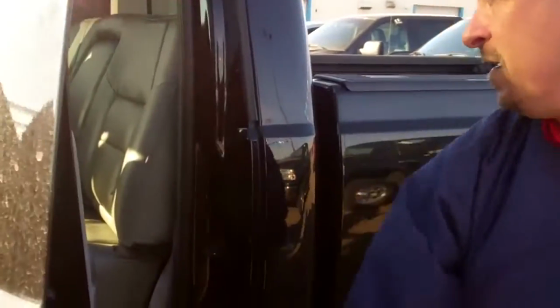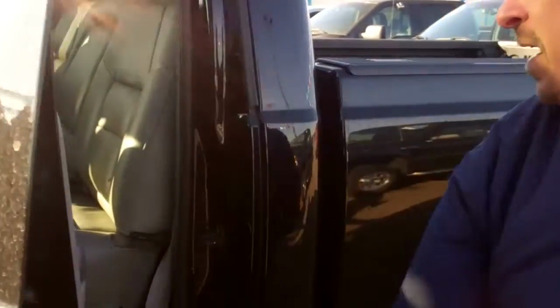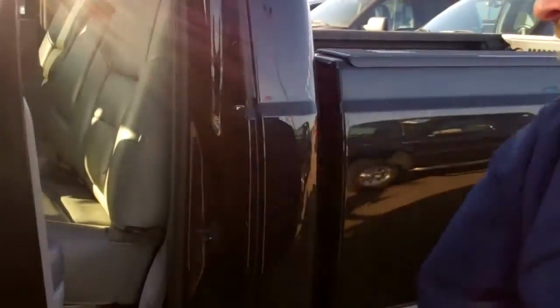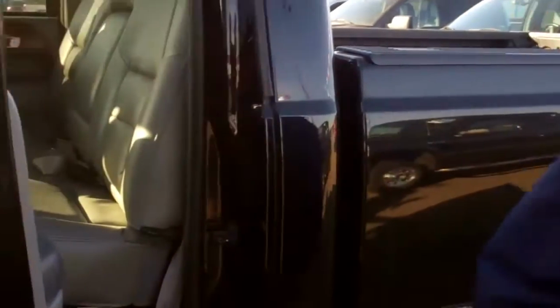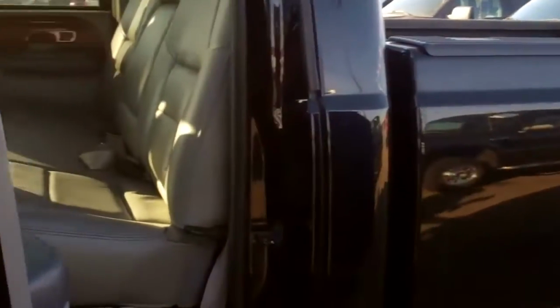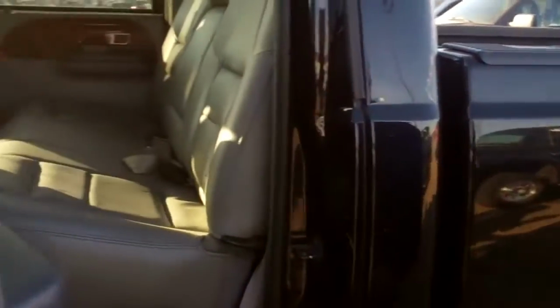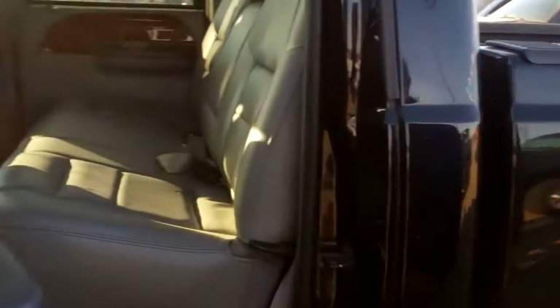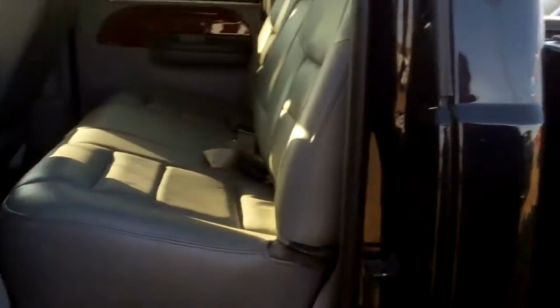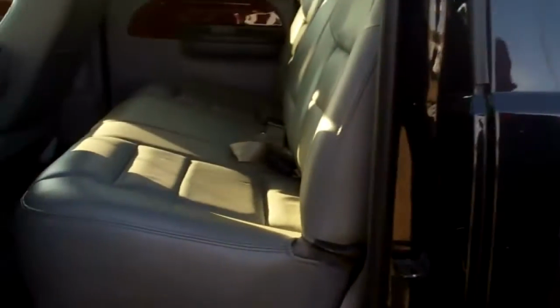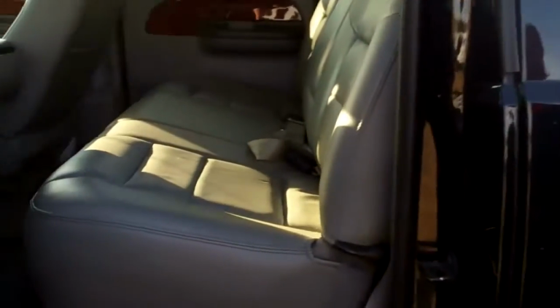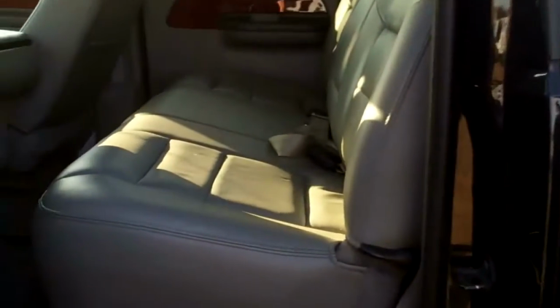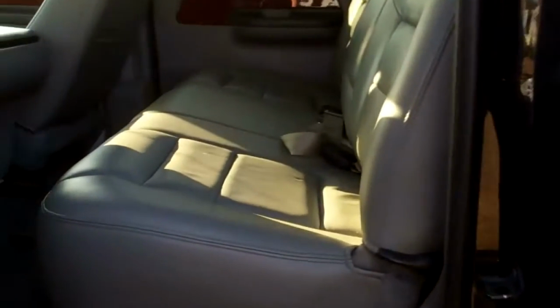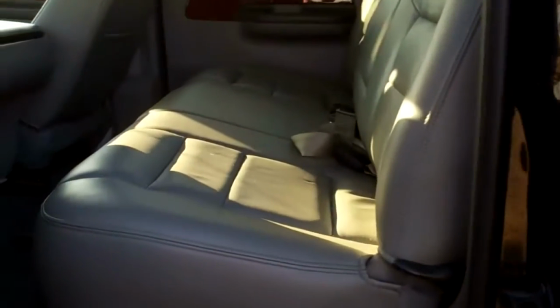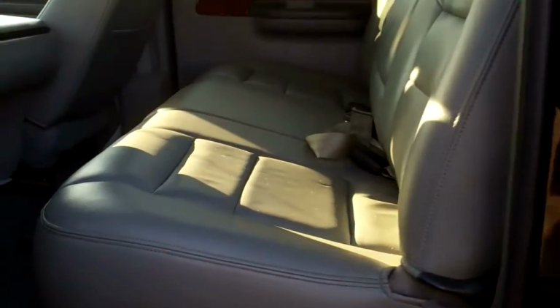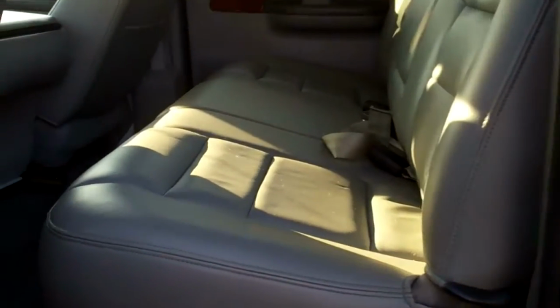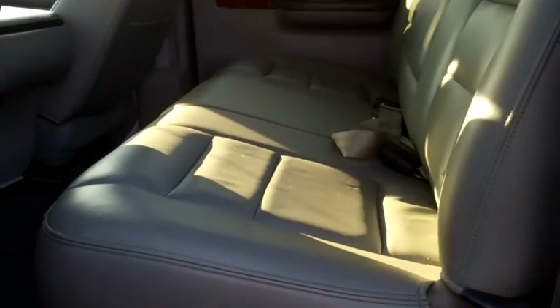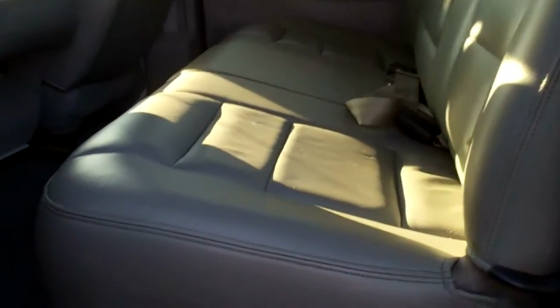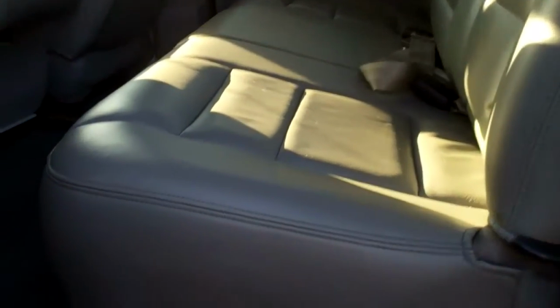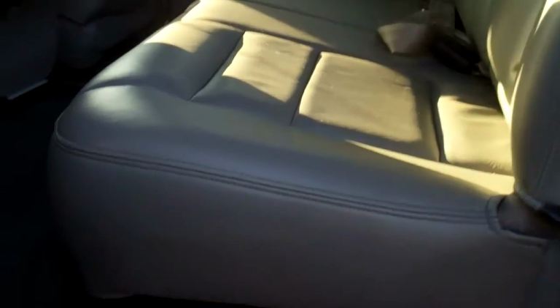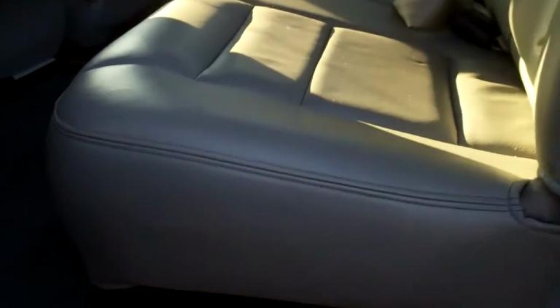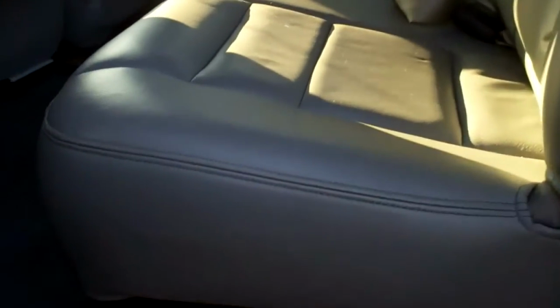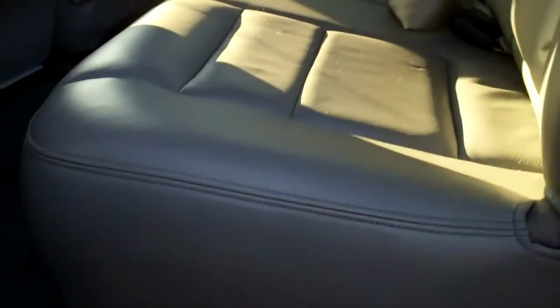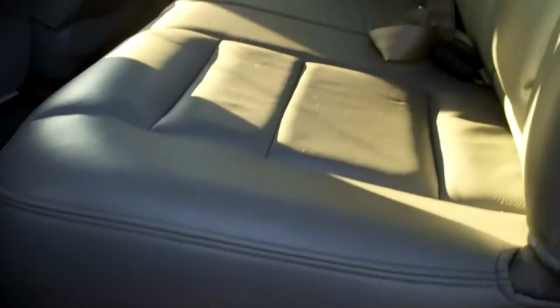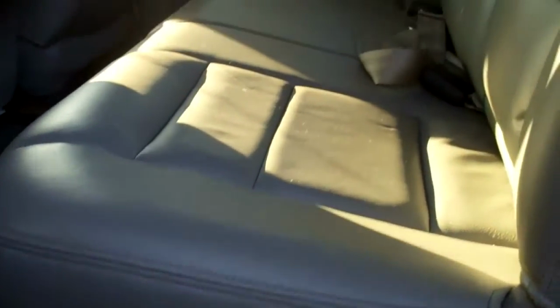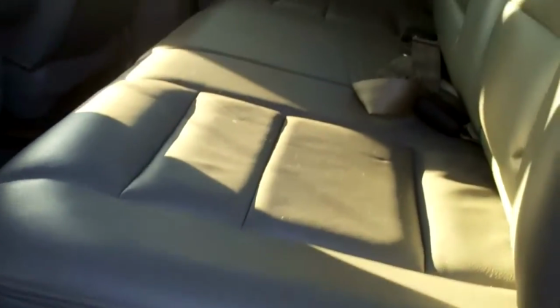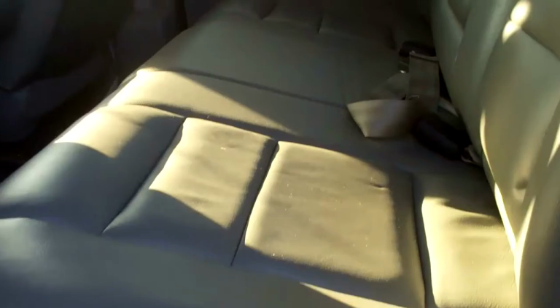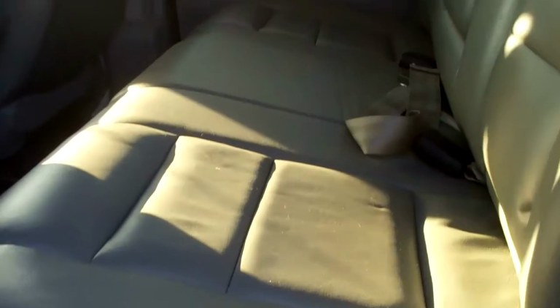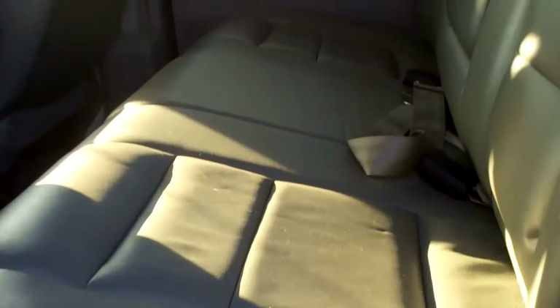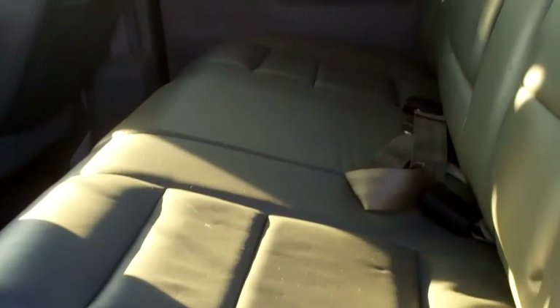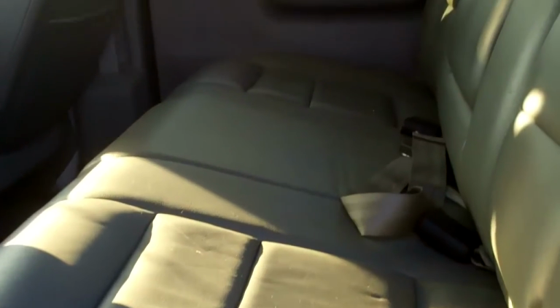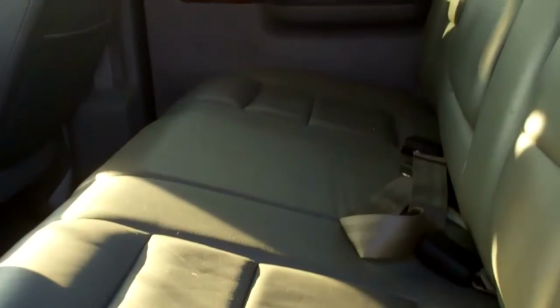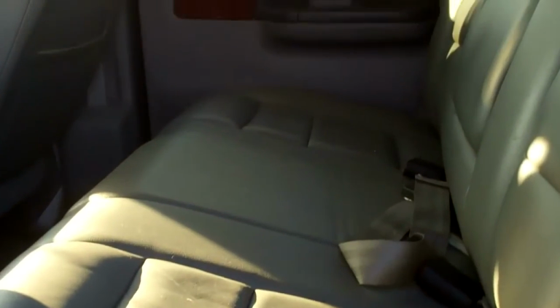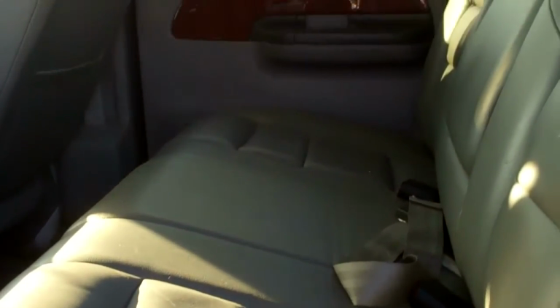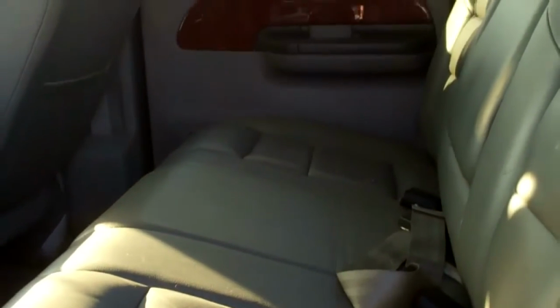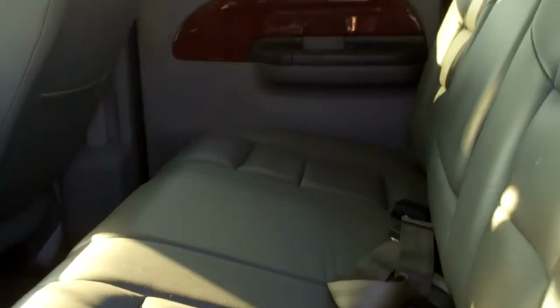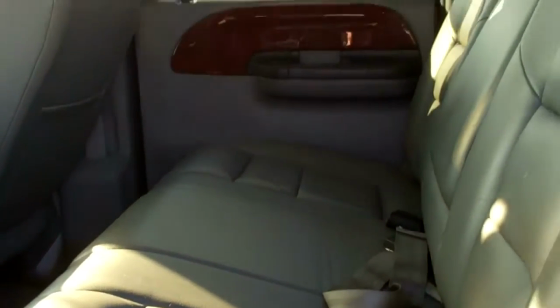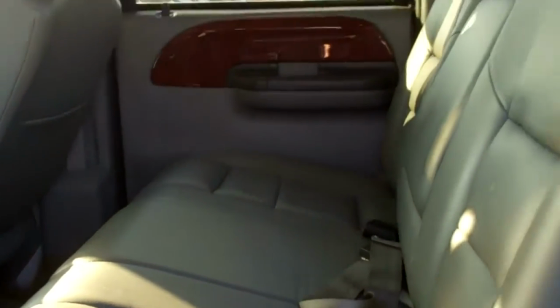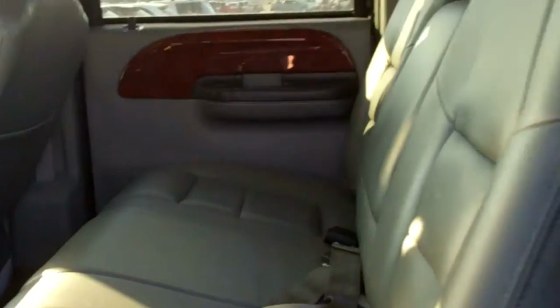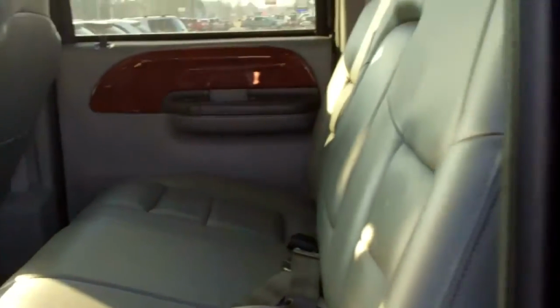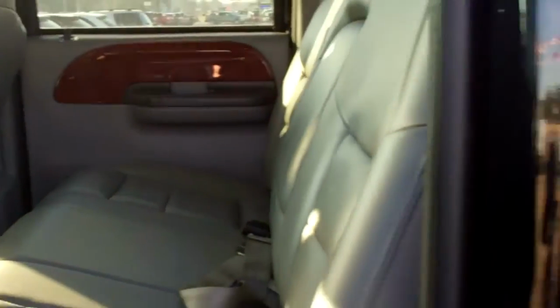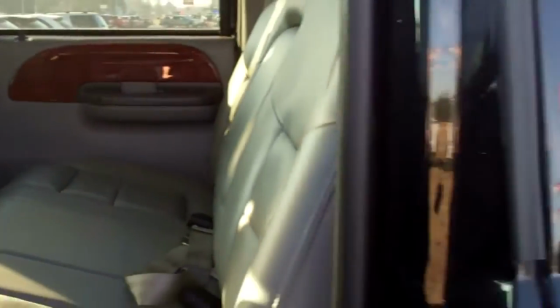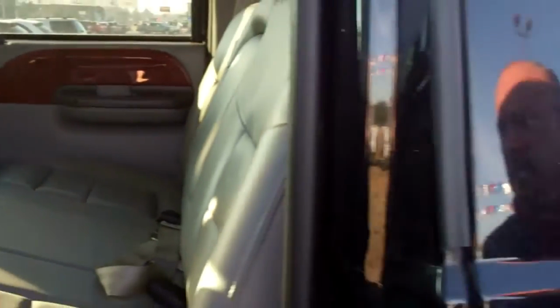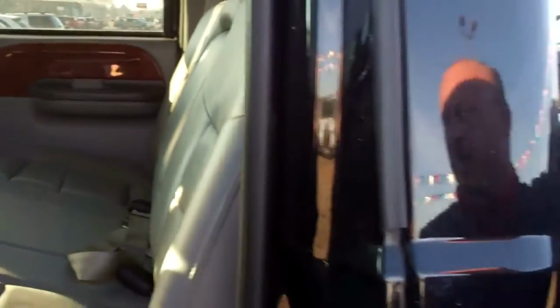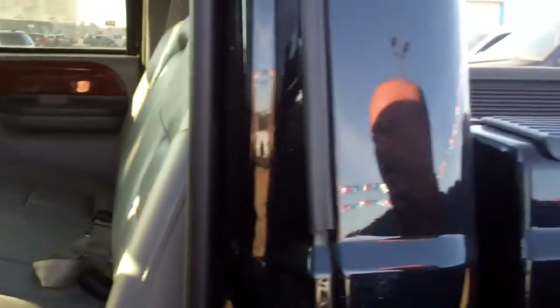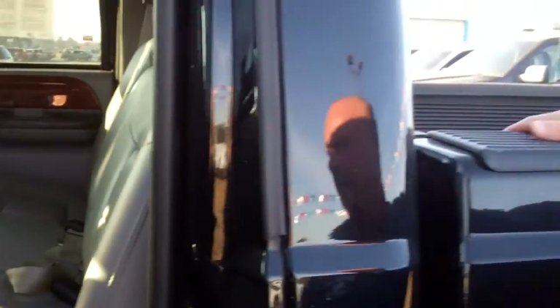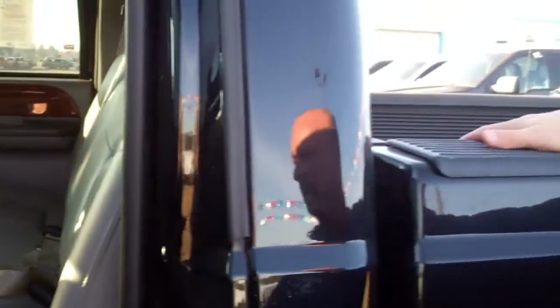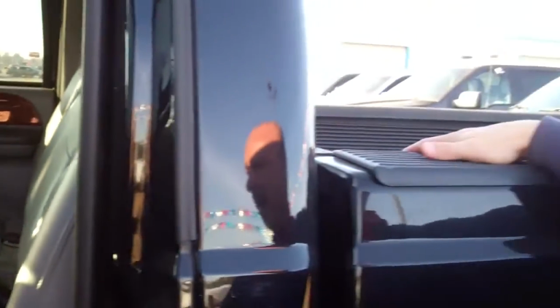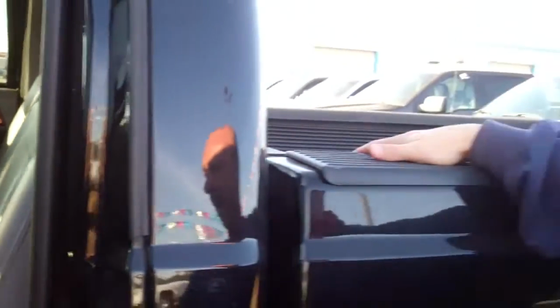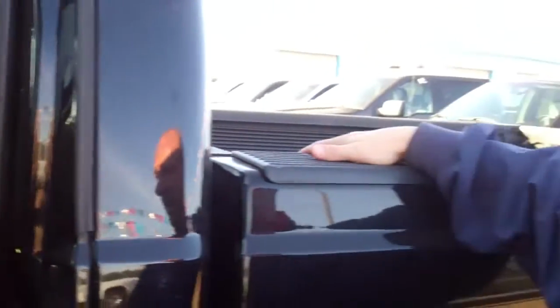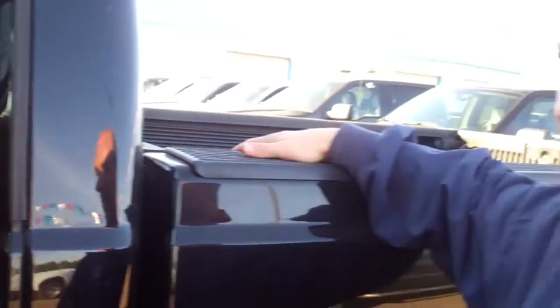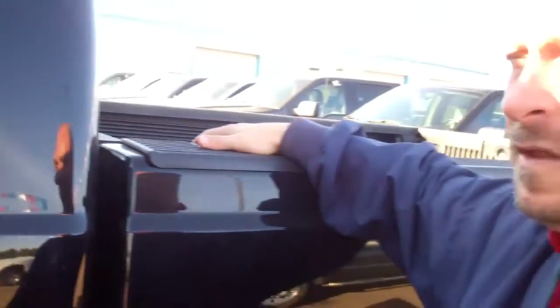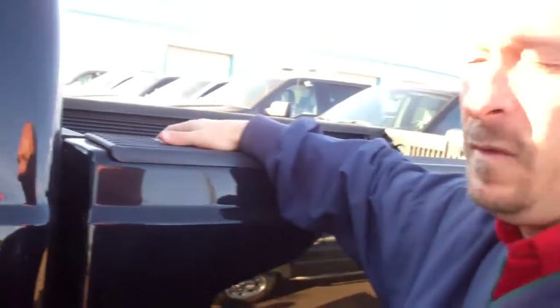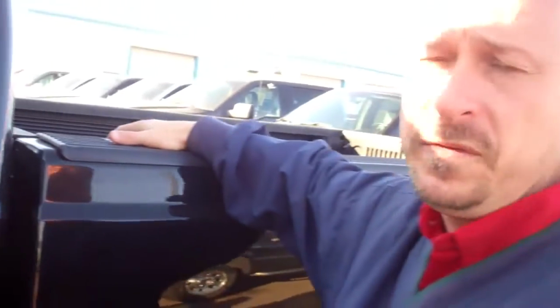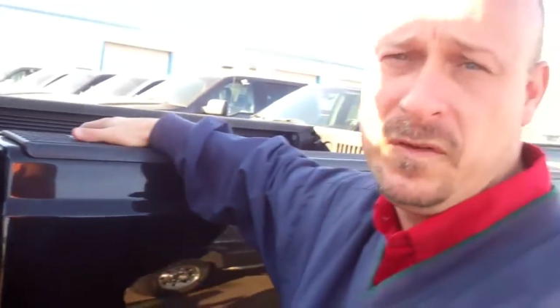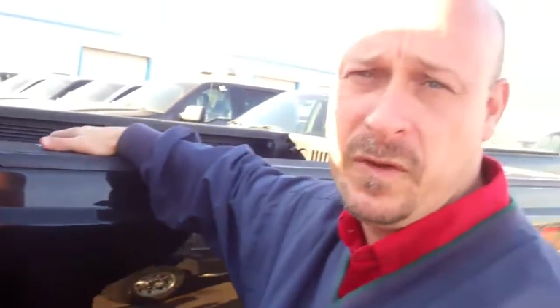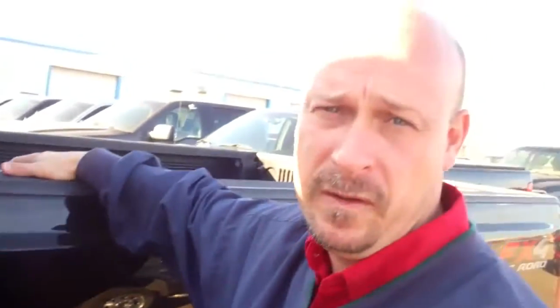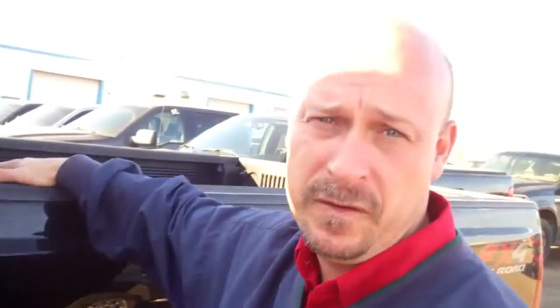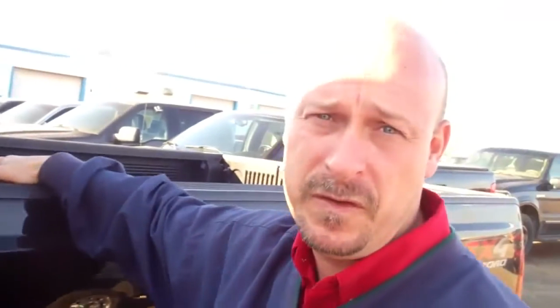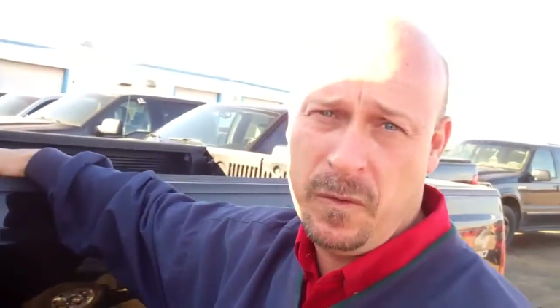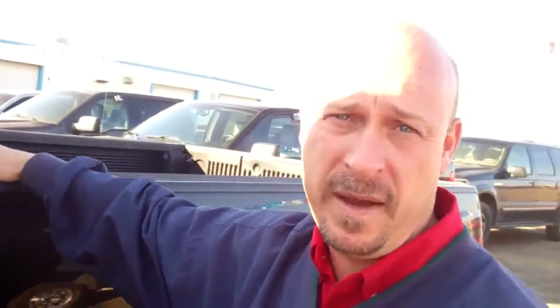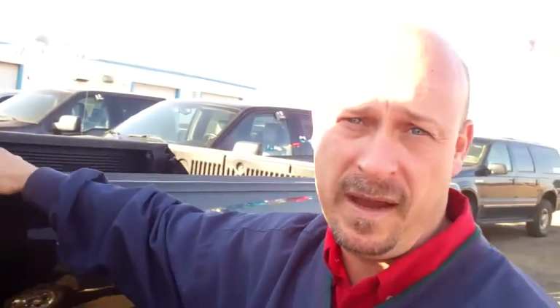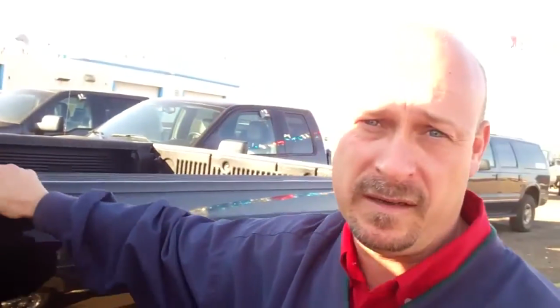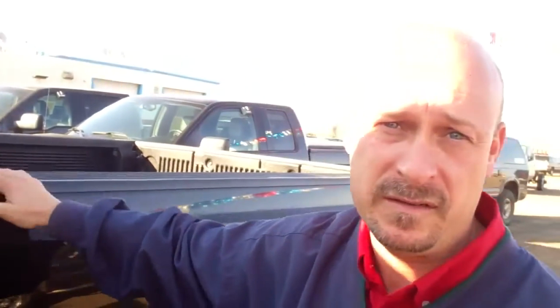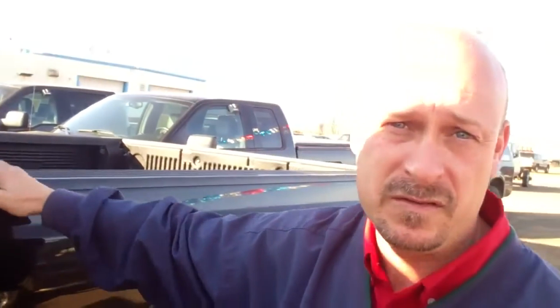Nice back seat. It does have a plastic bed liner in the box along with the trailer tow package.